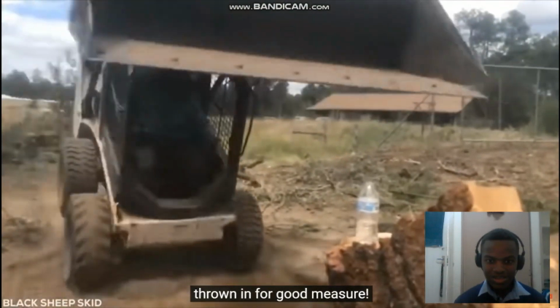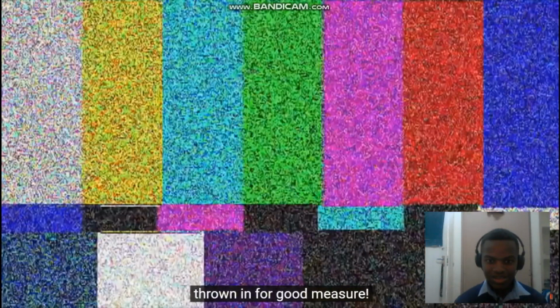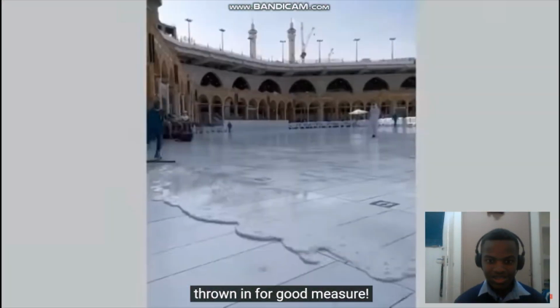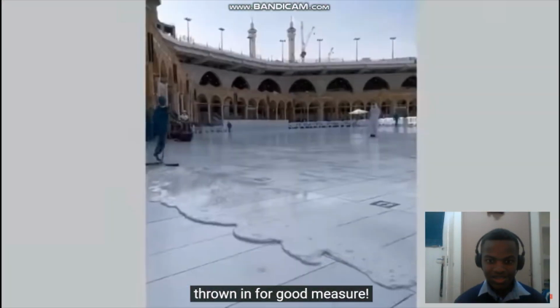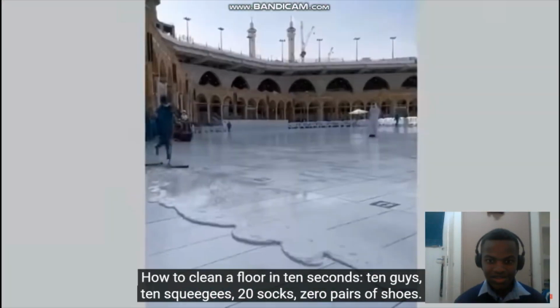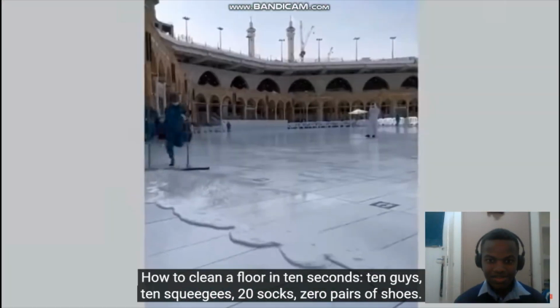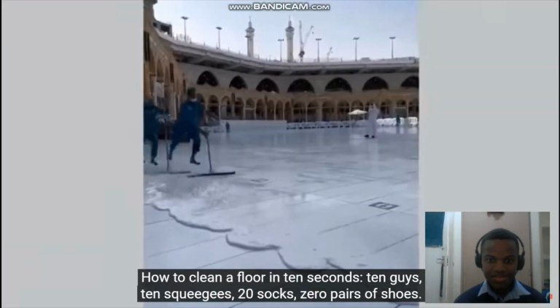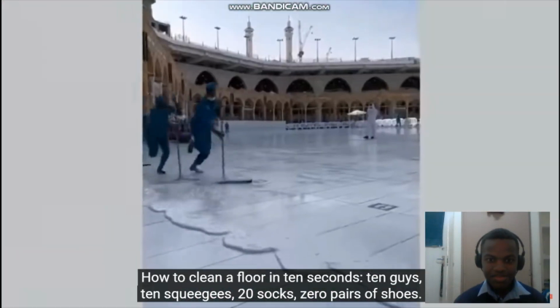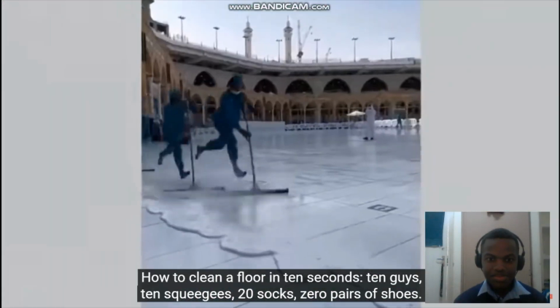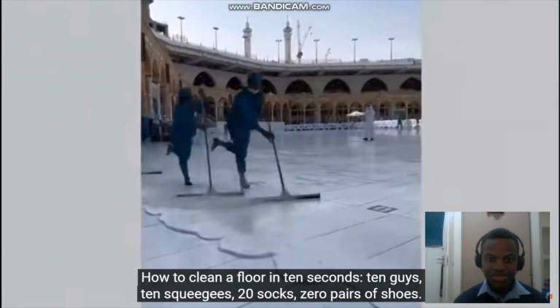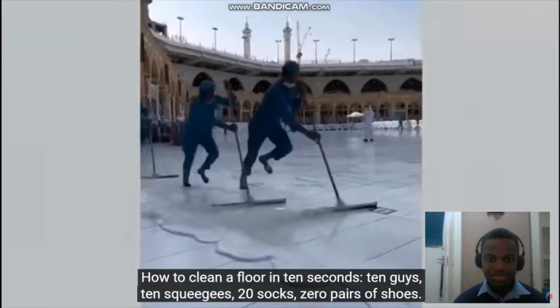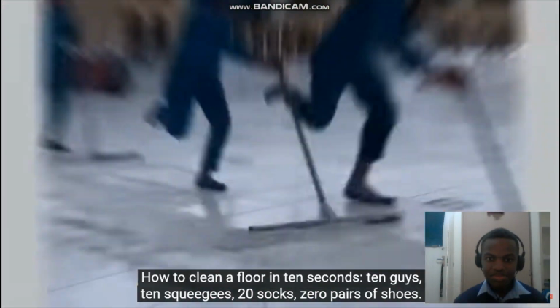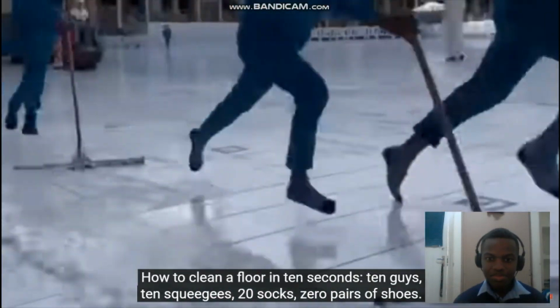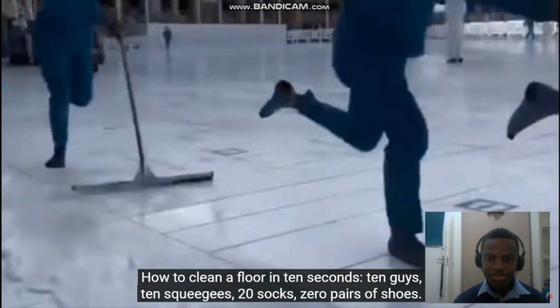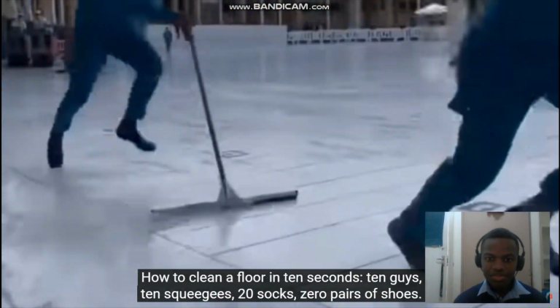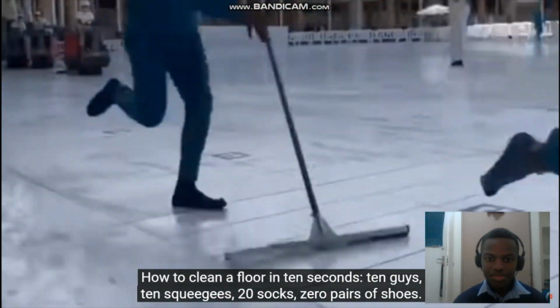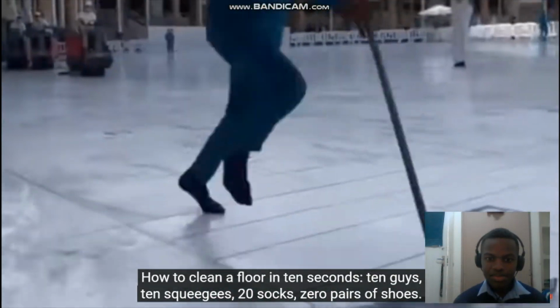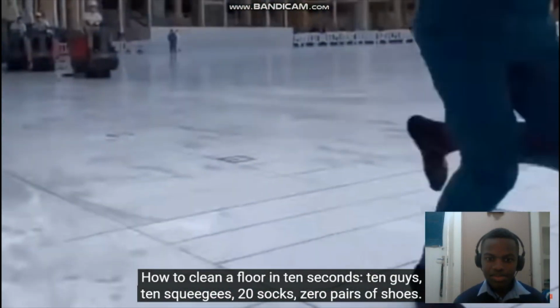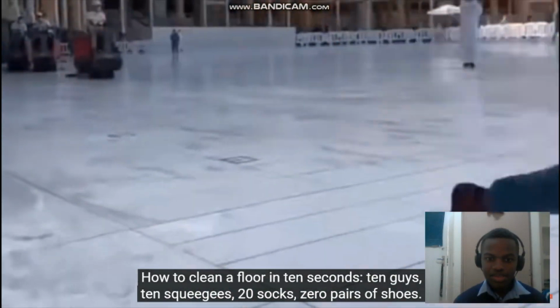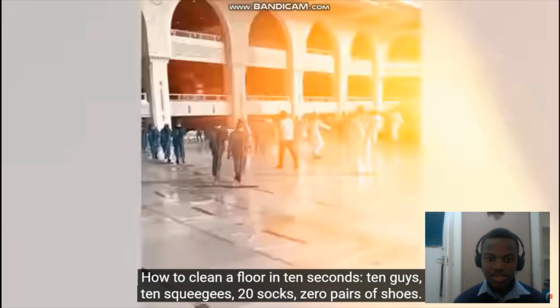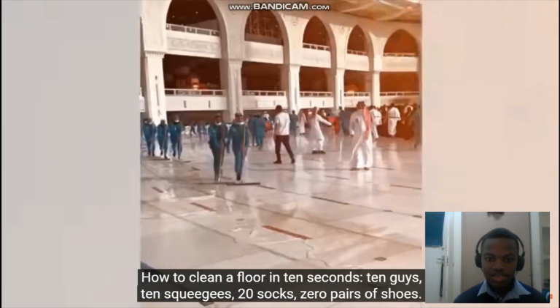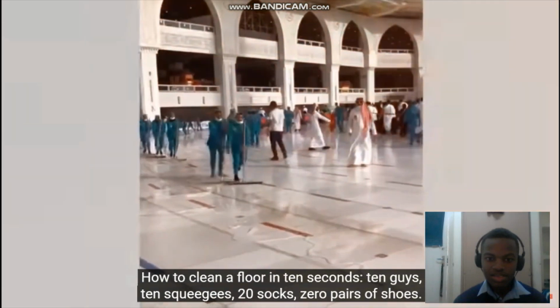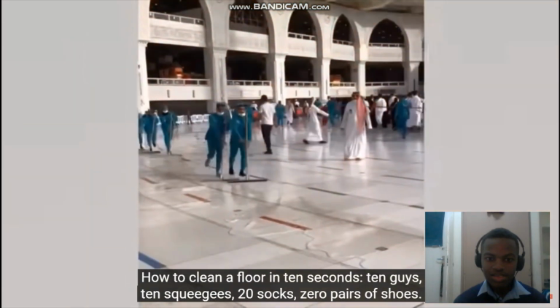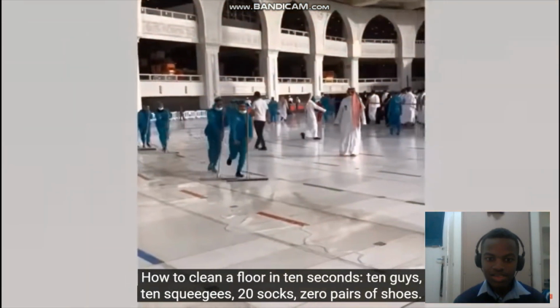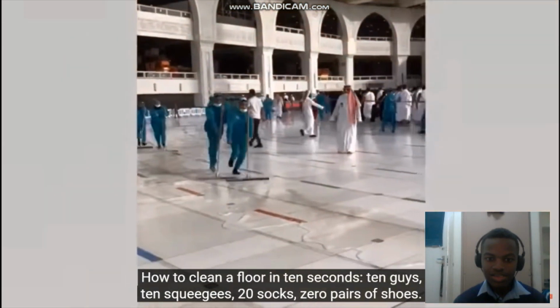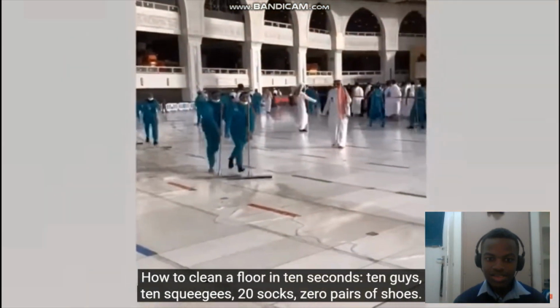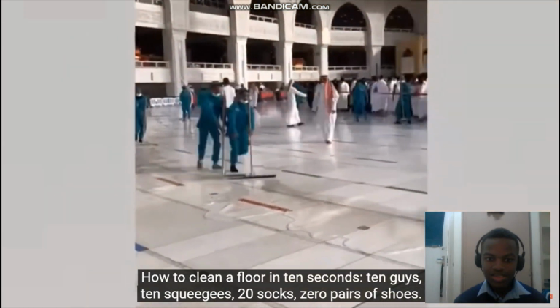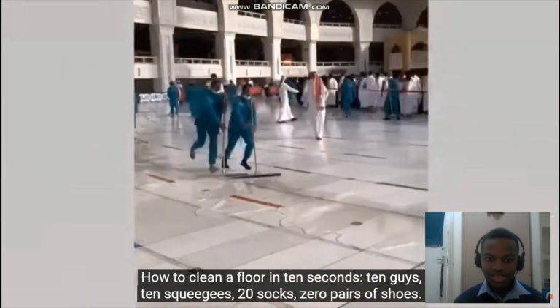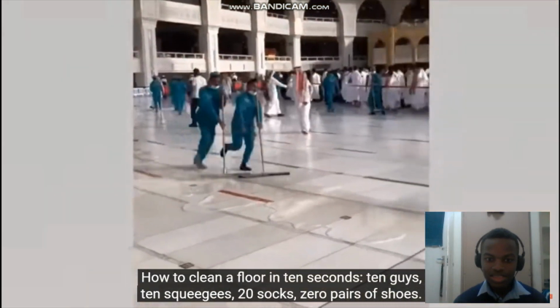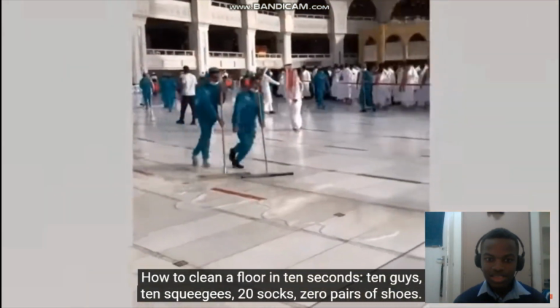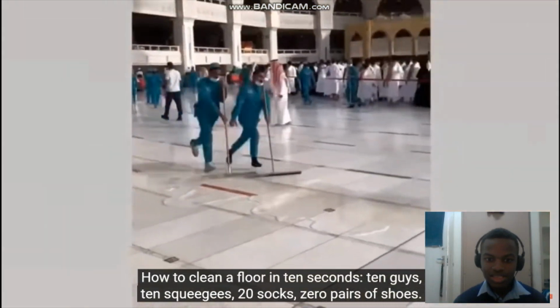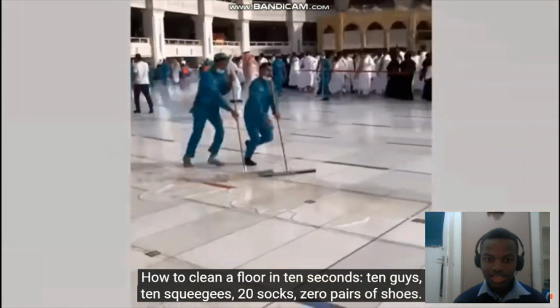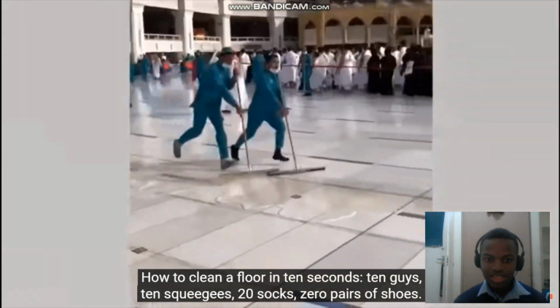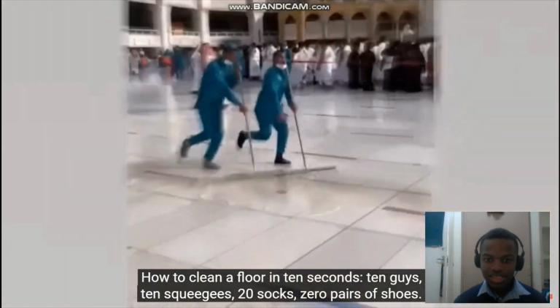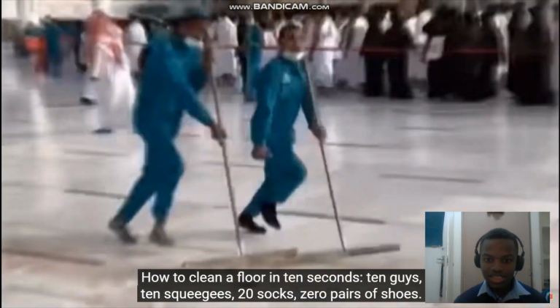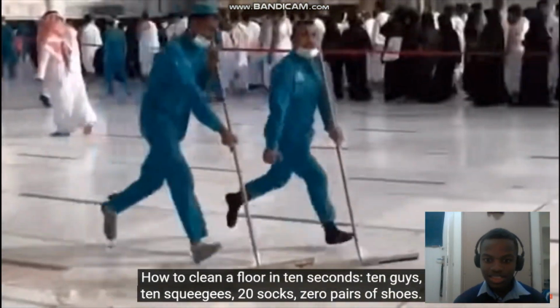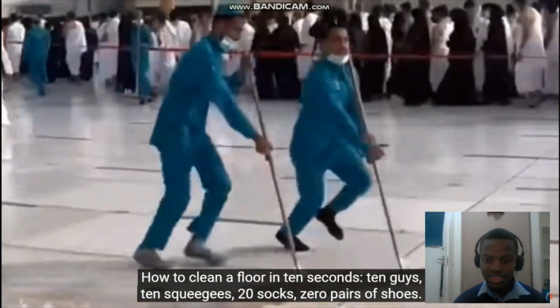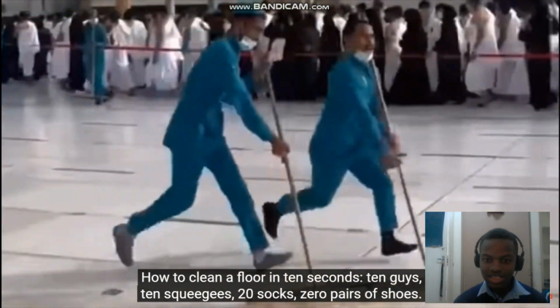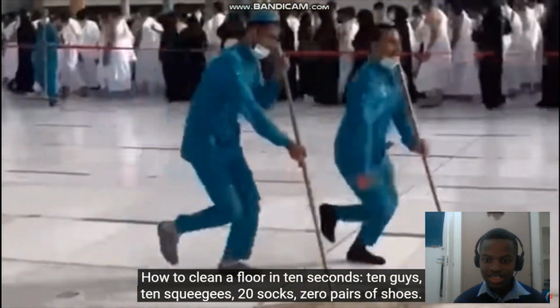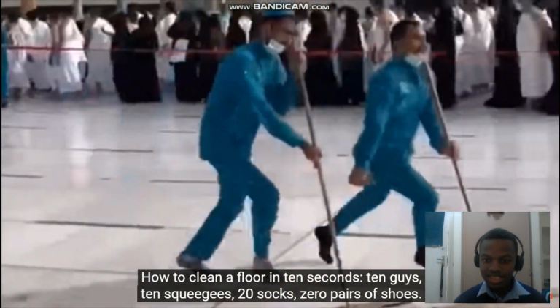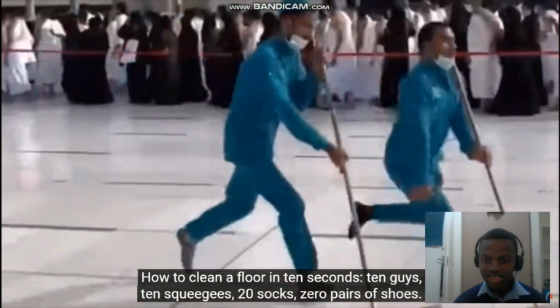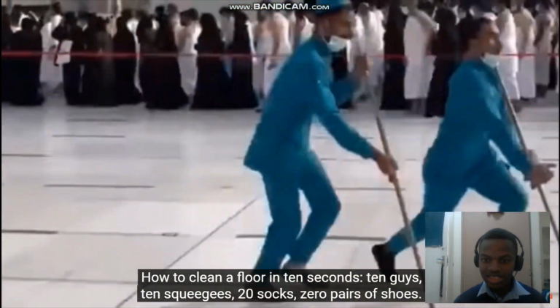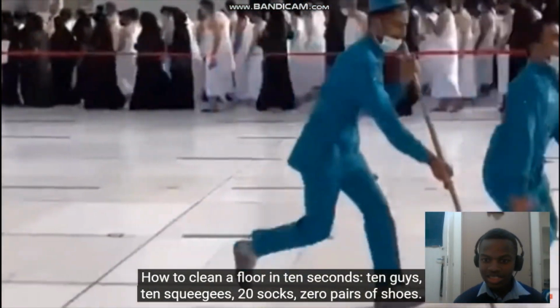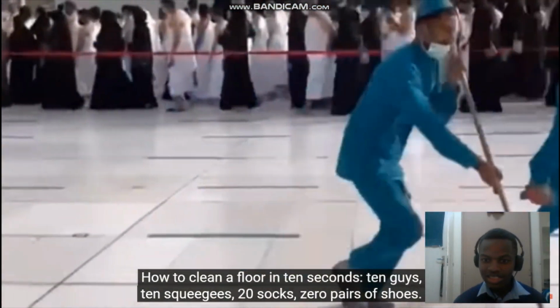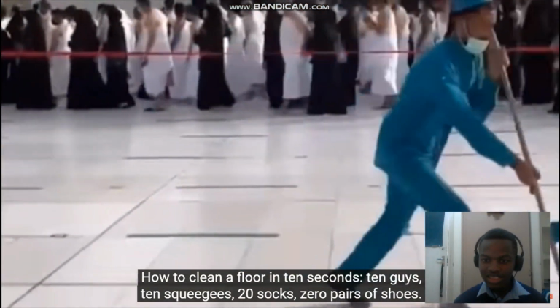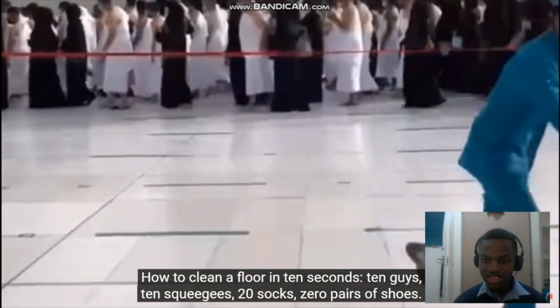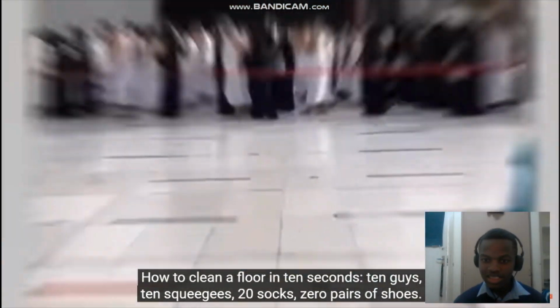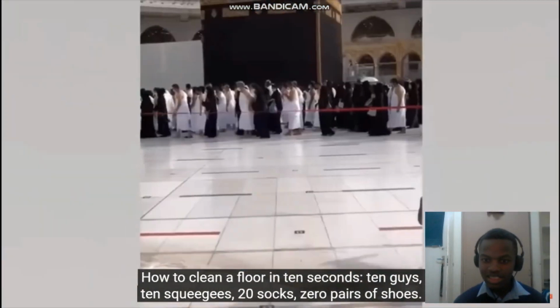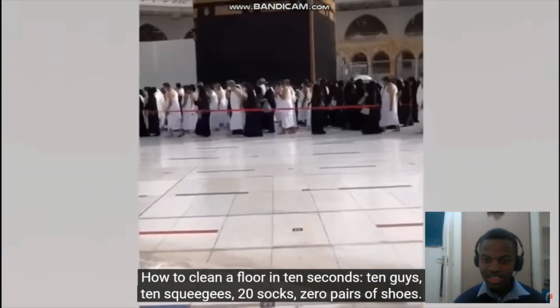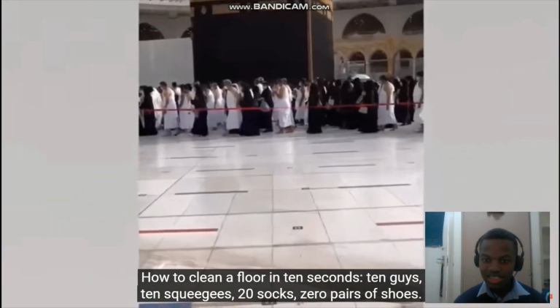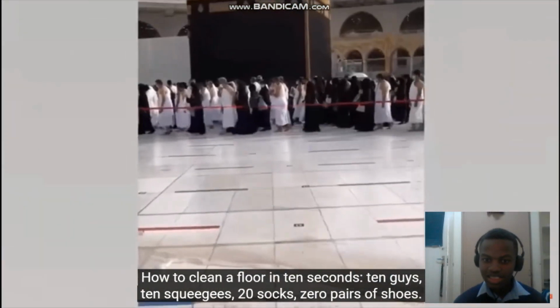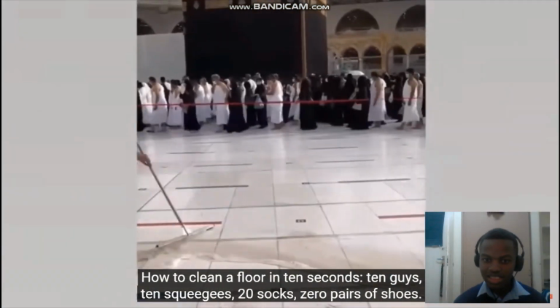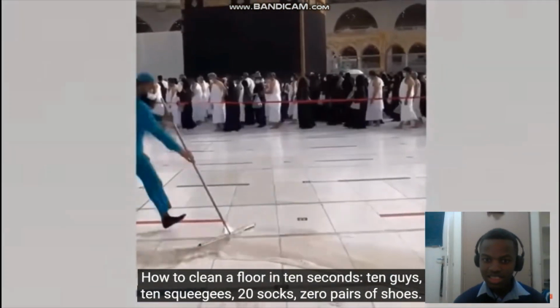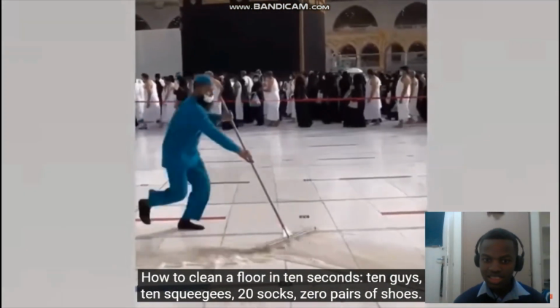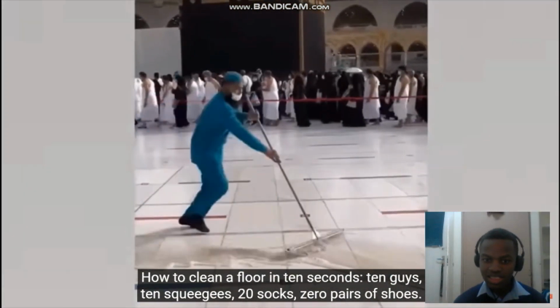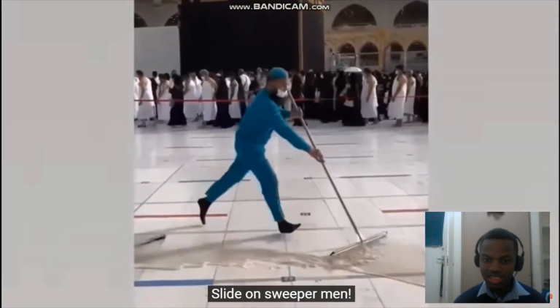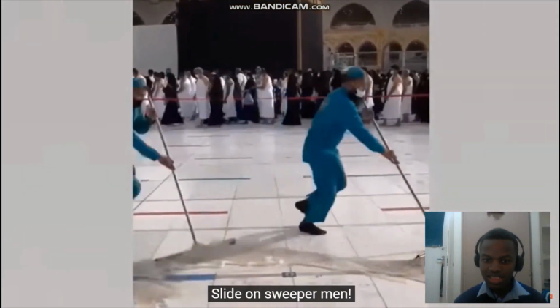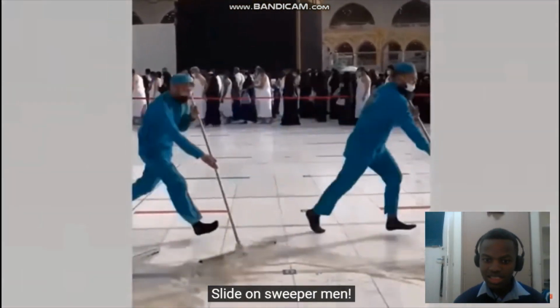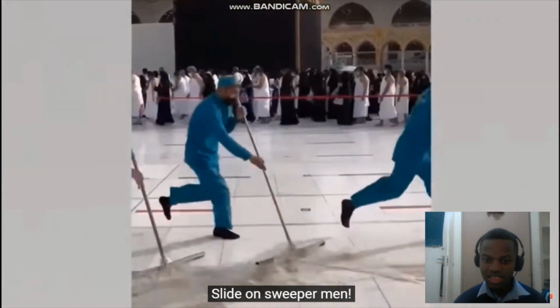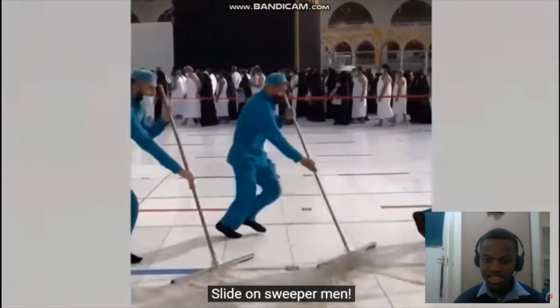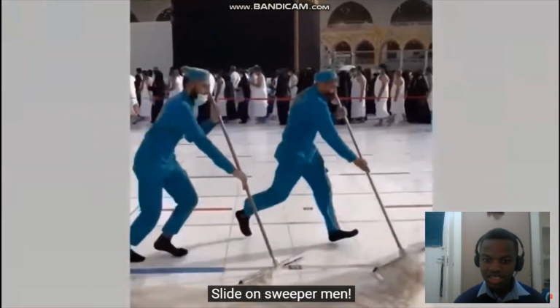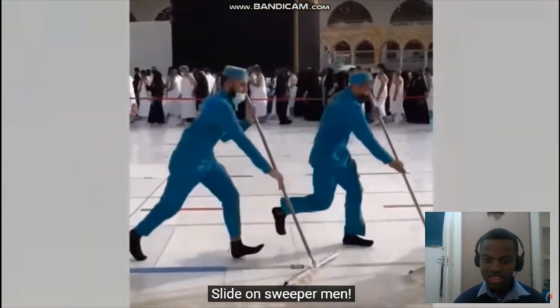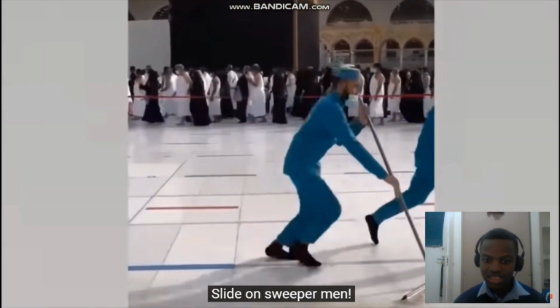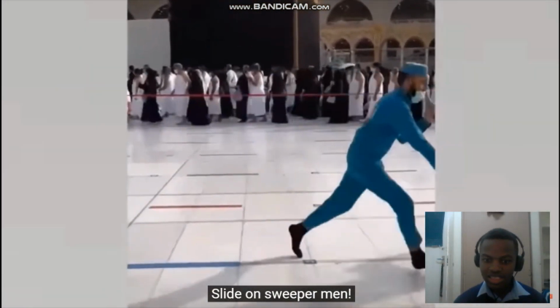How to clean a floor in 10 seconds: 10 guys, 10 squeegees, 20 socks, zero pairs of shoes. Slide on, sweeper men.